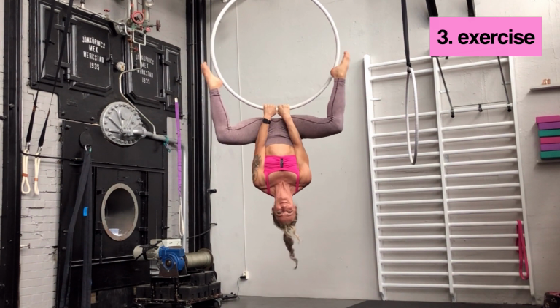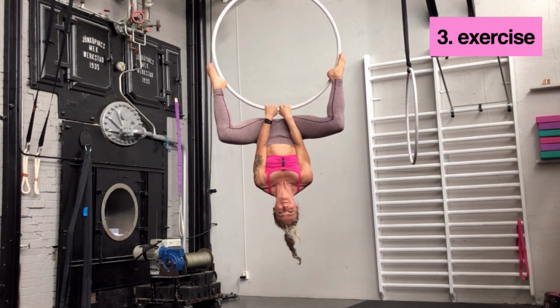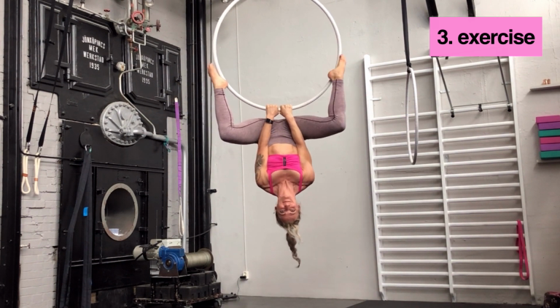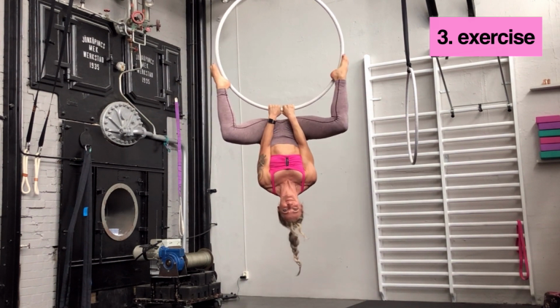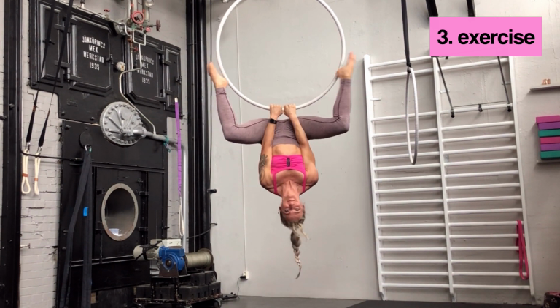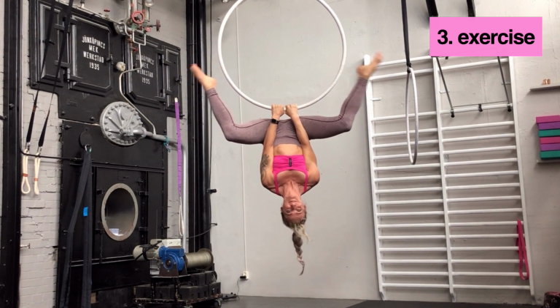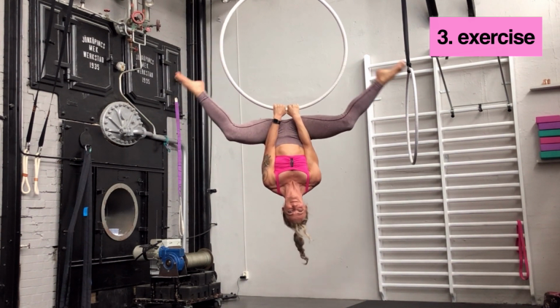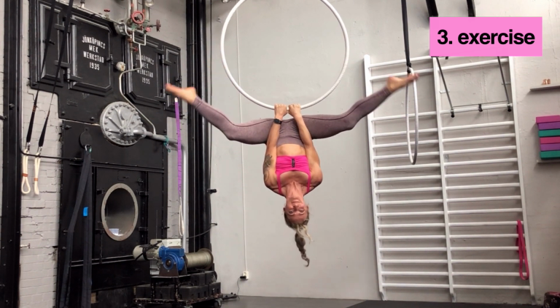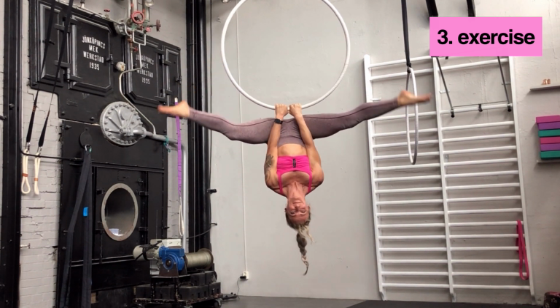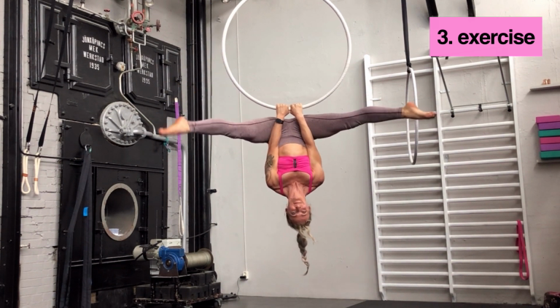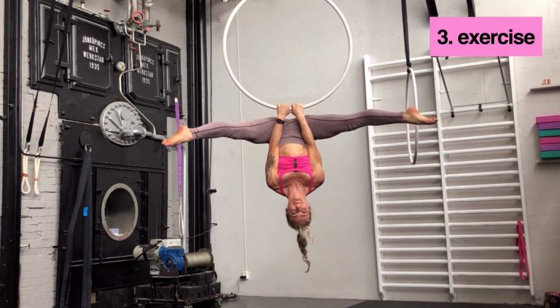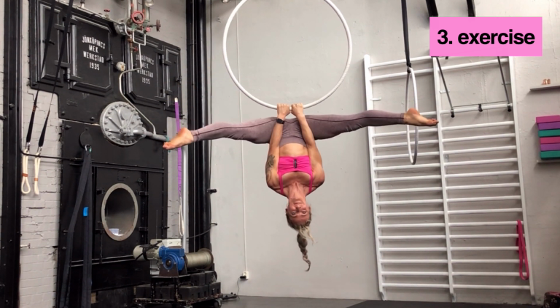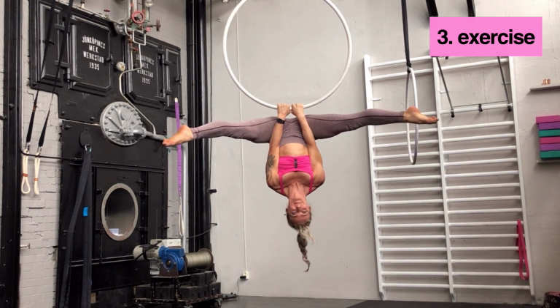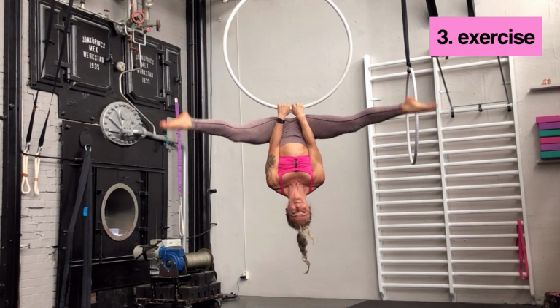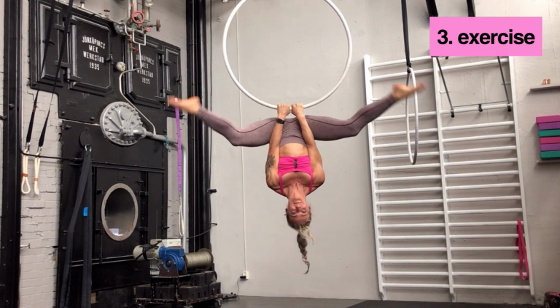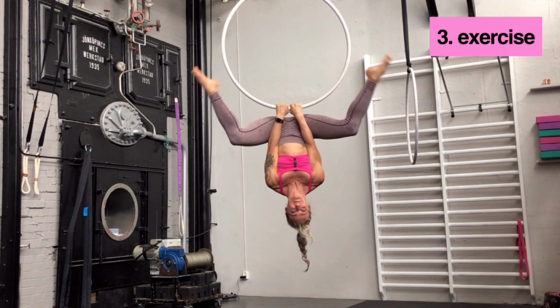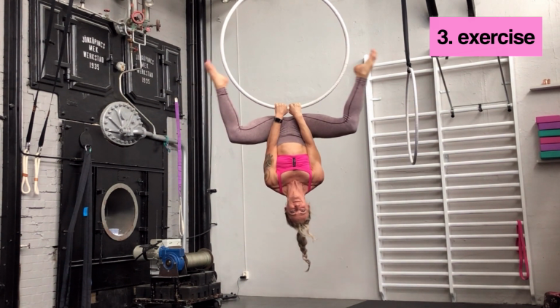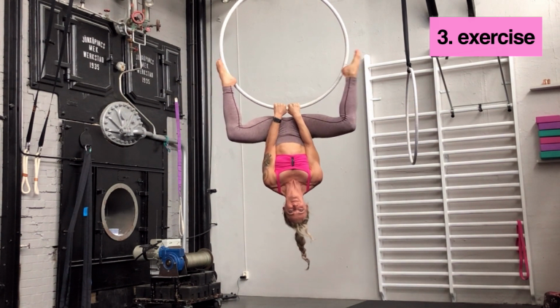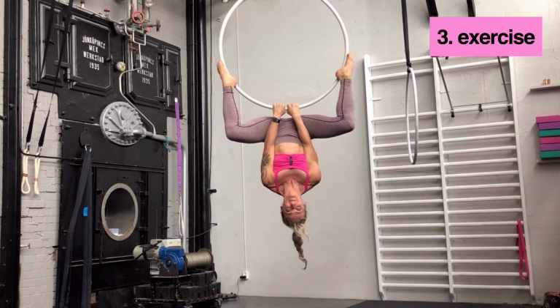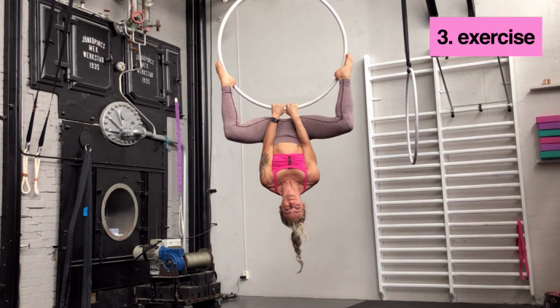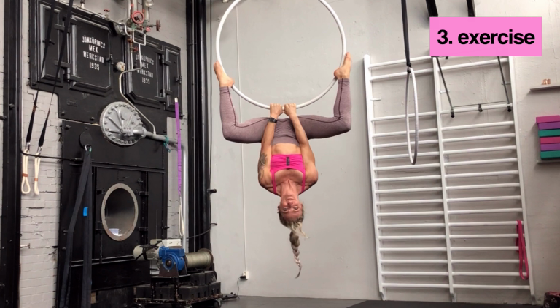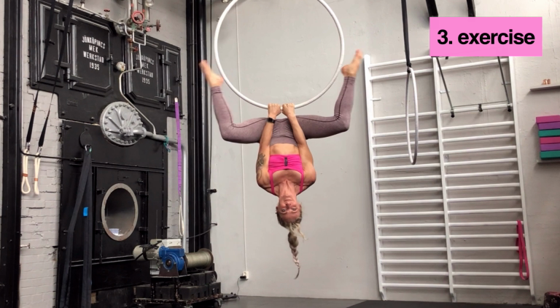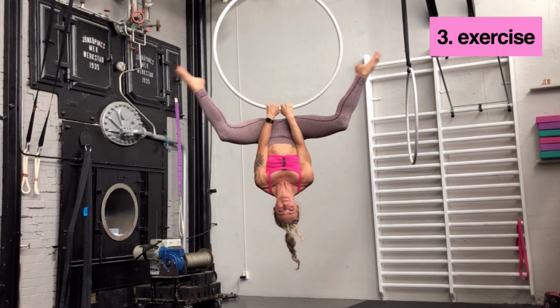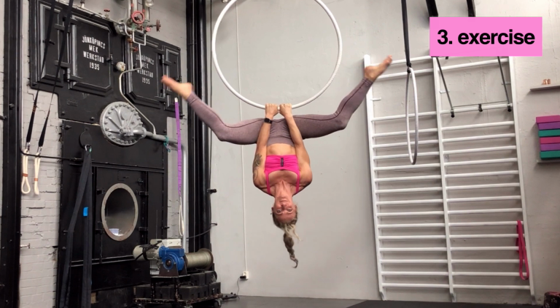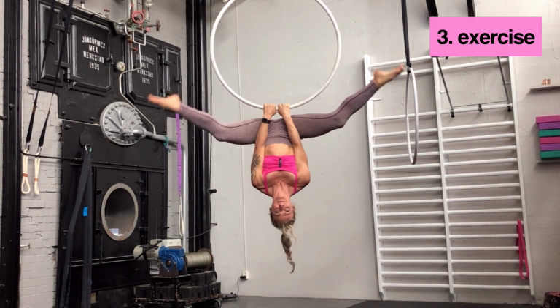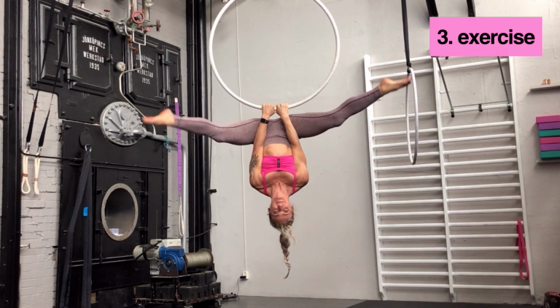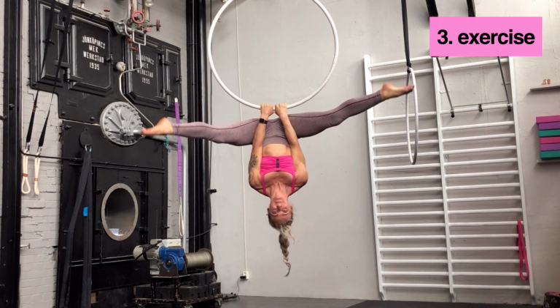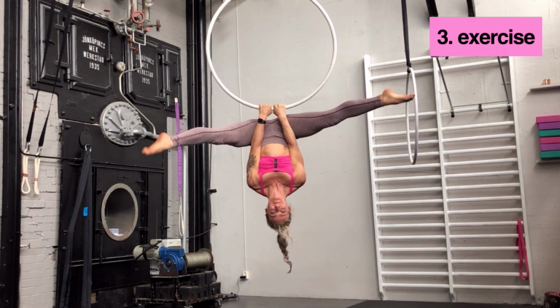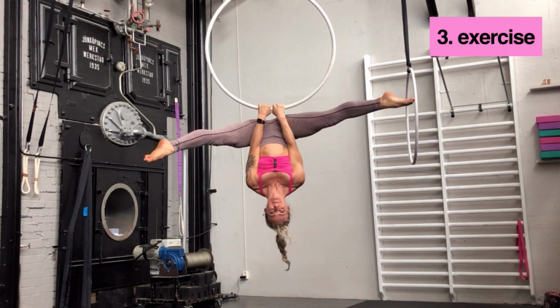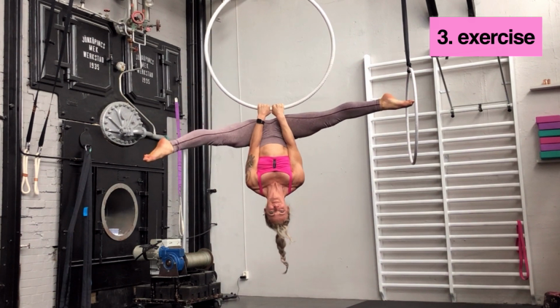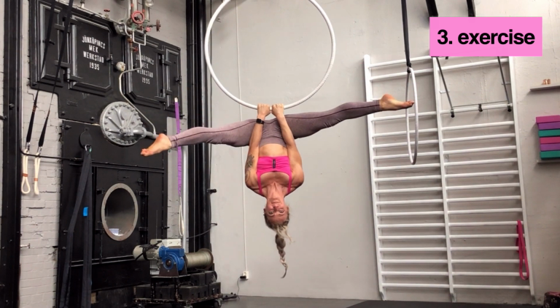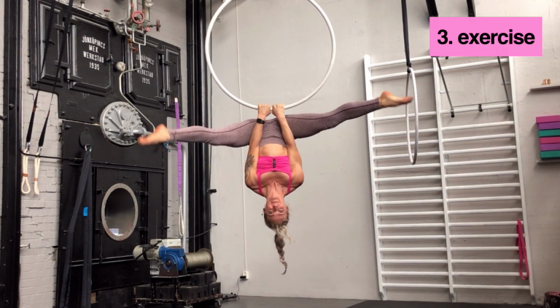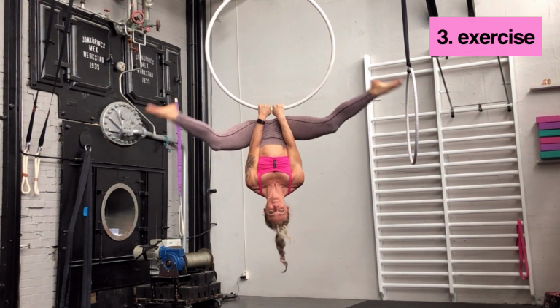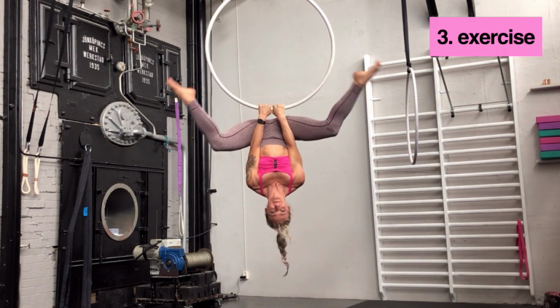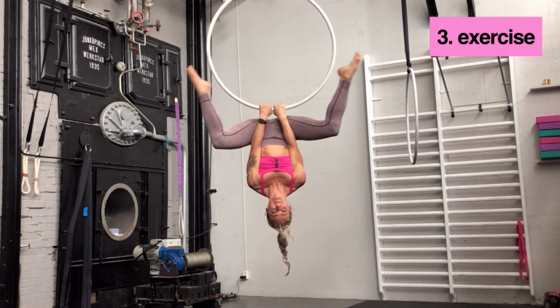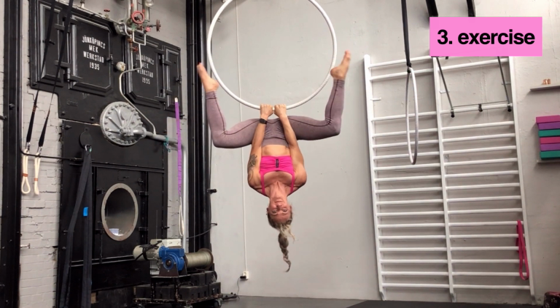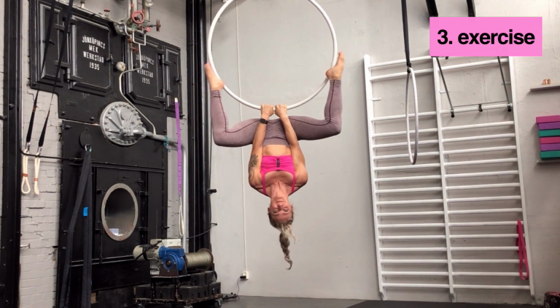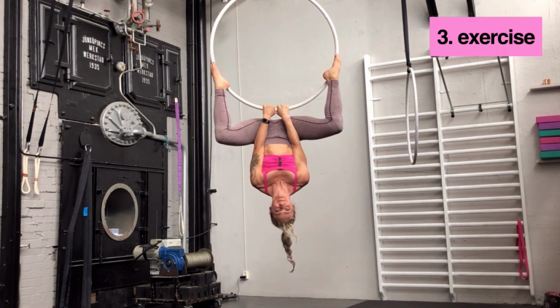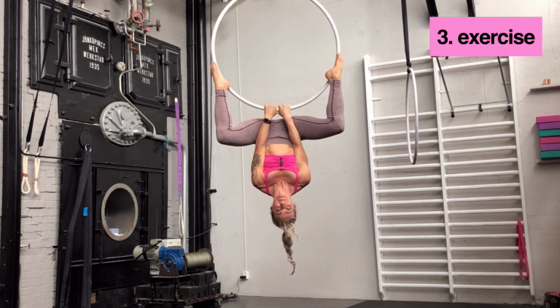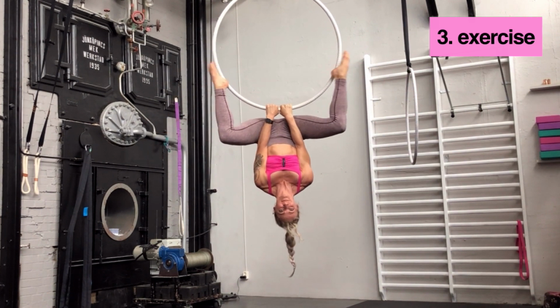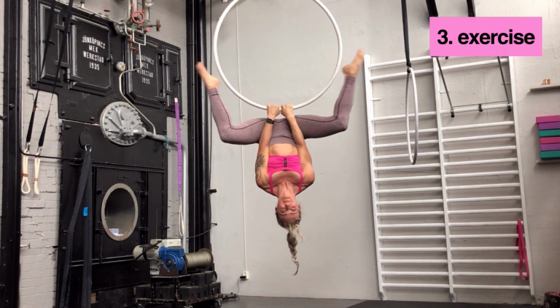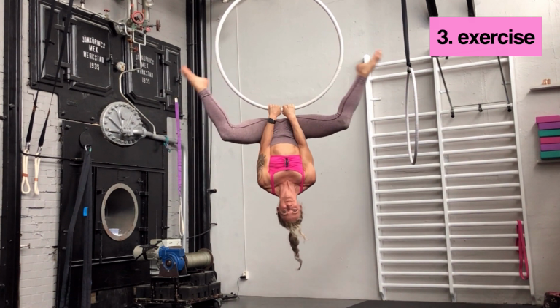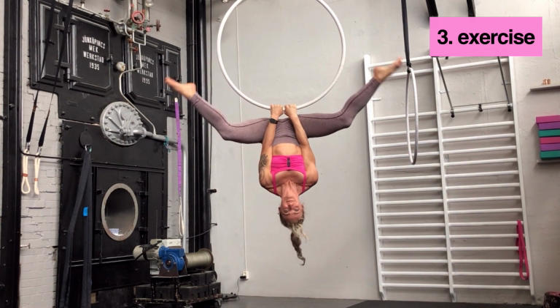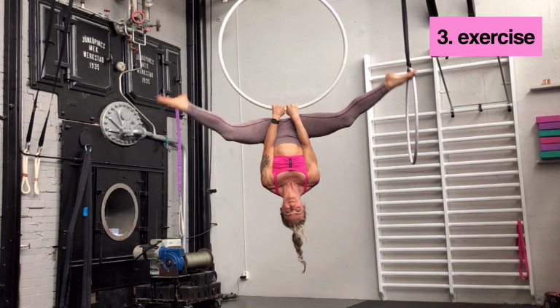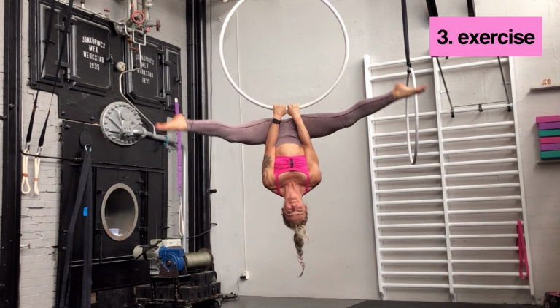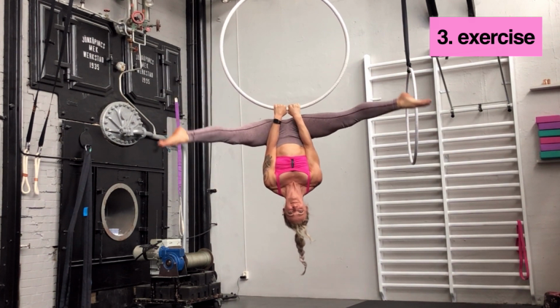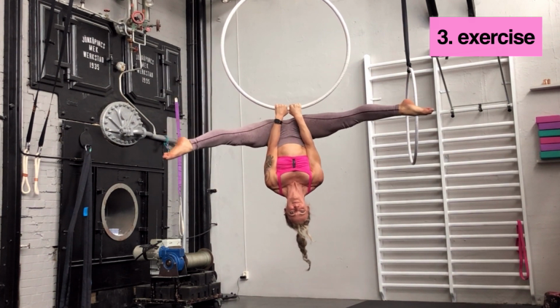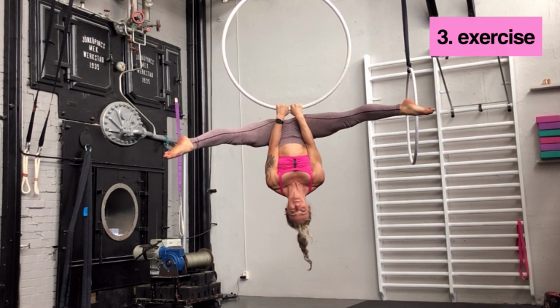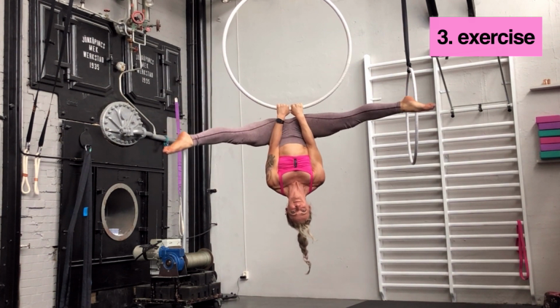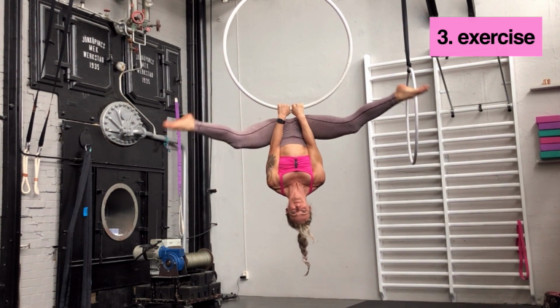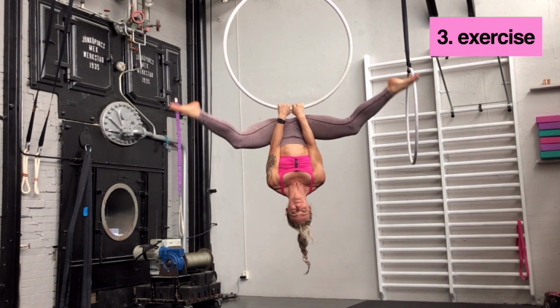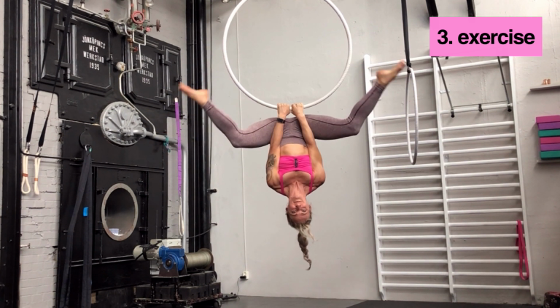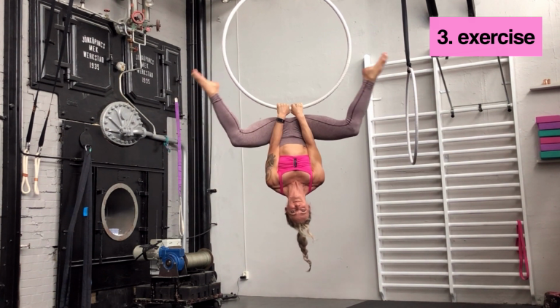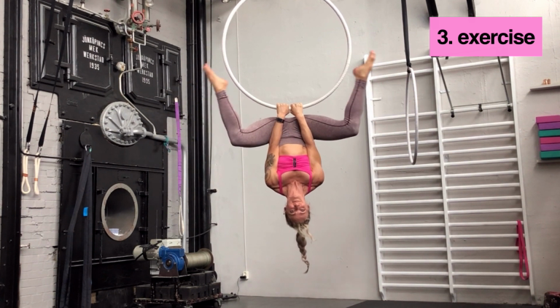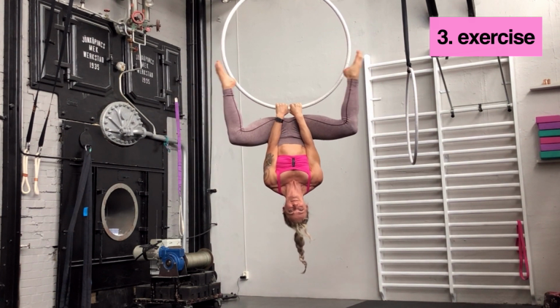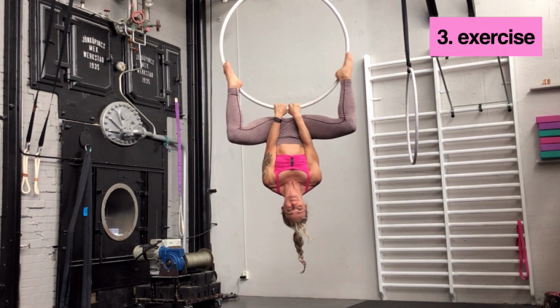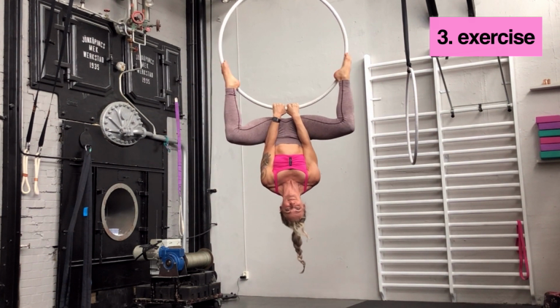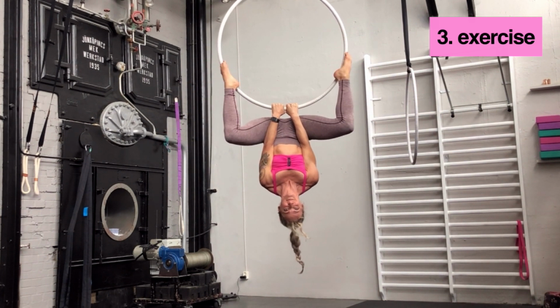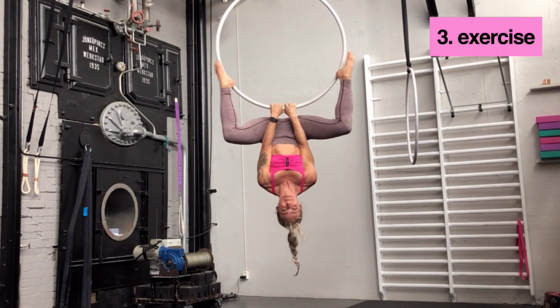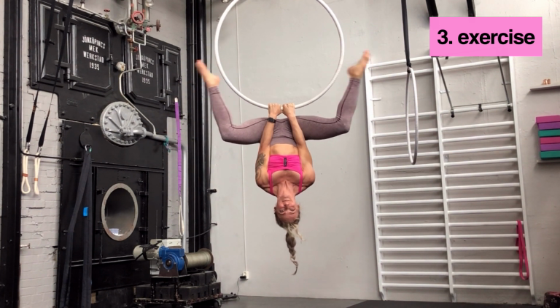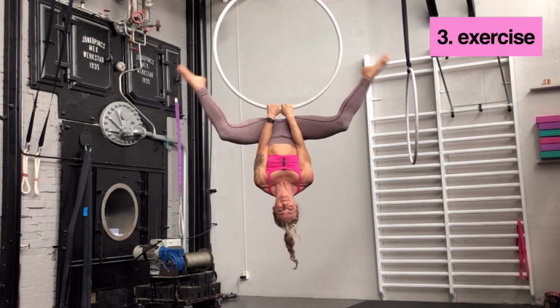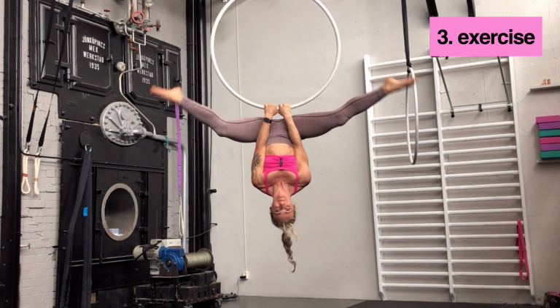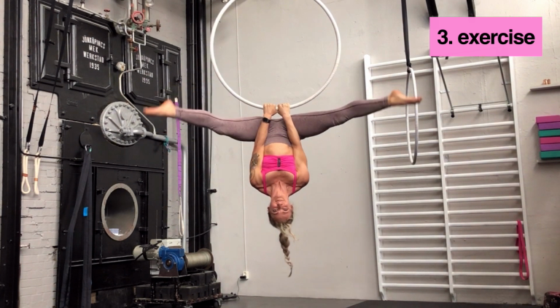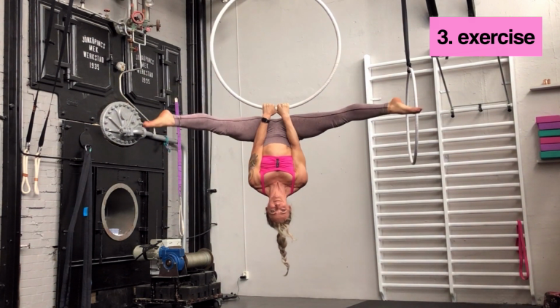The third one is you straighten both legs at the same time. The hip is still pushed up towards the hands and still.